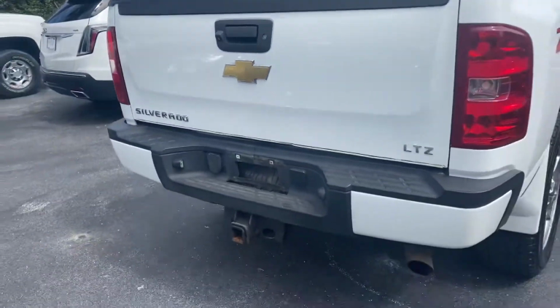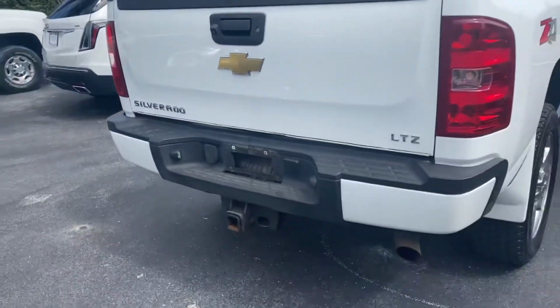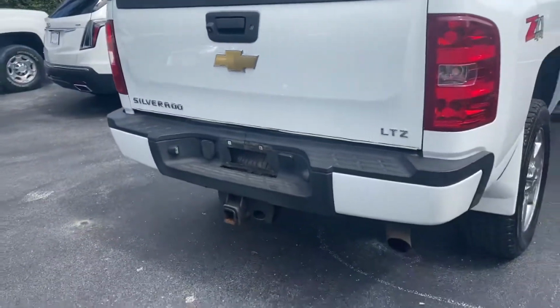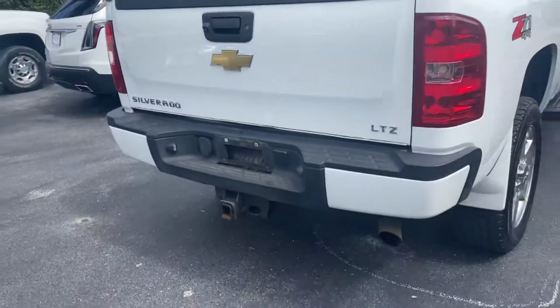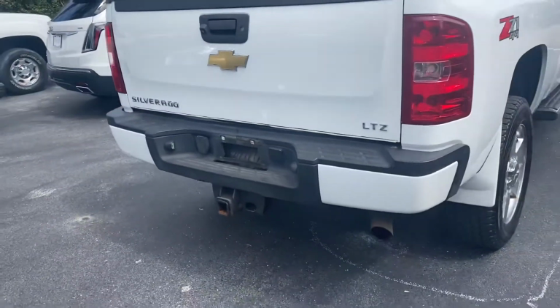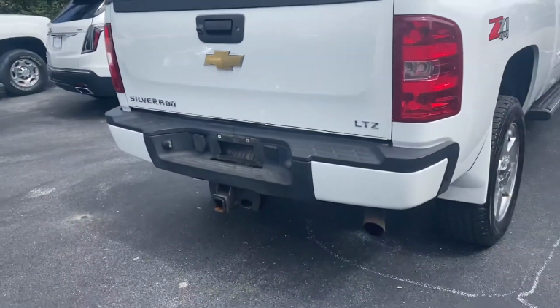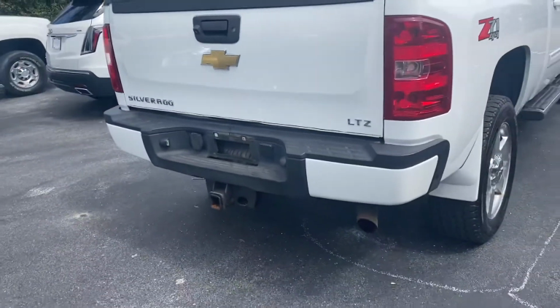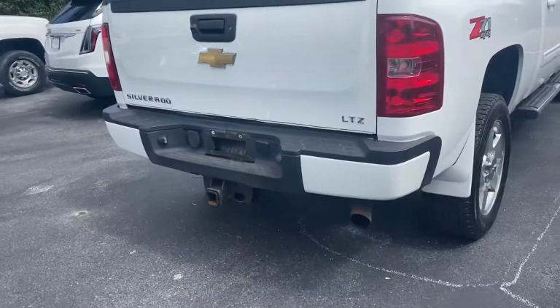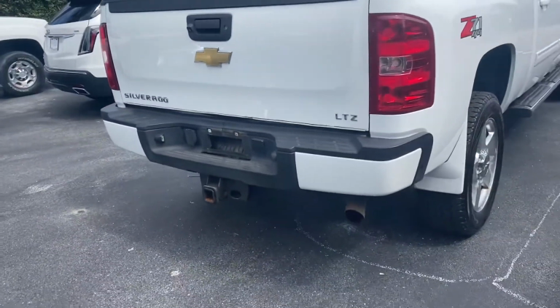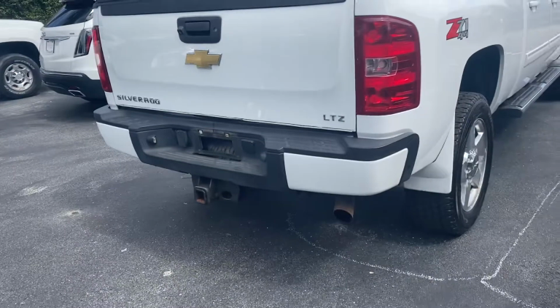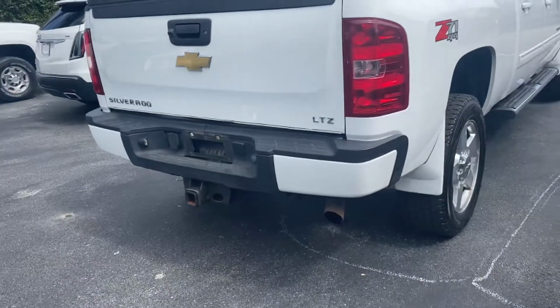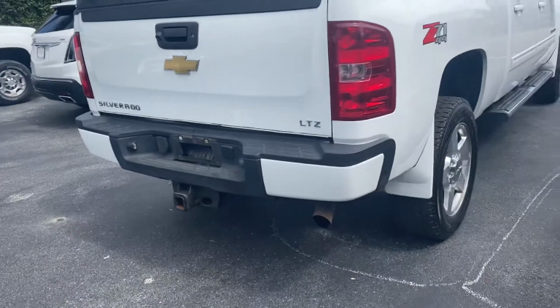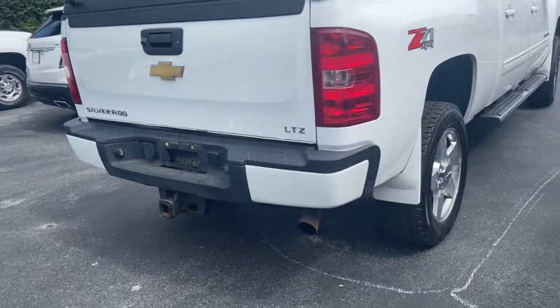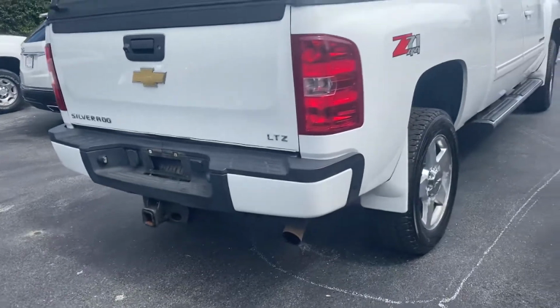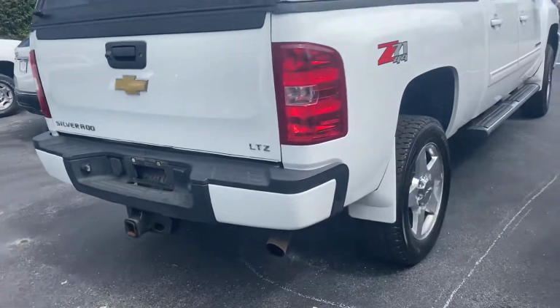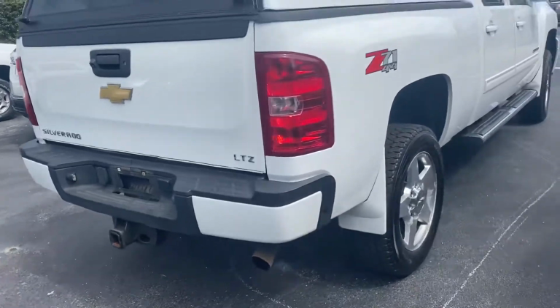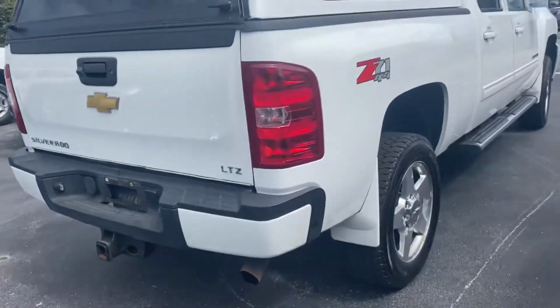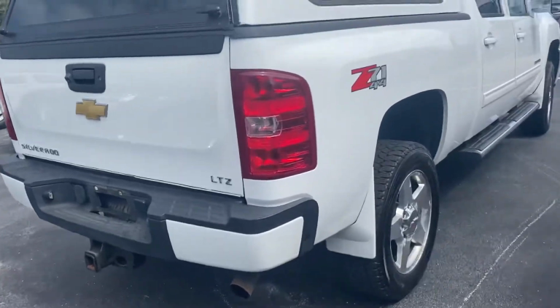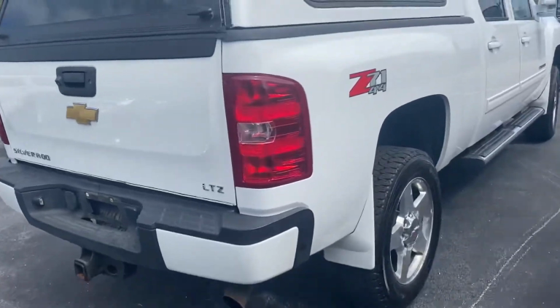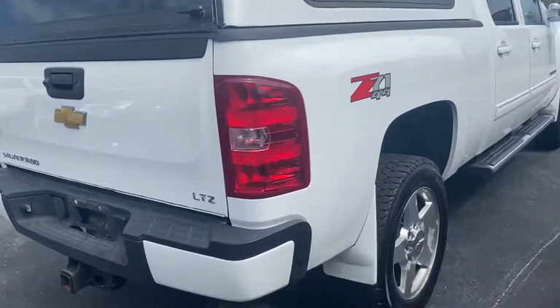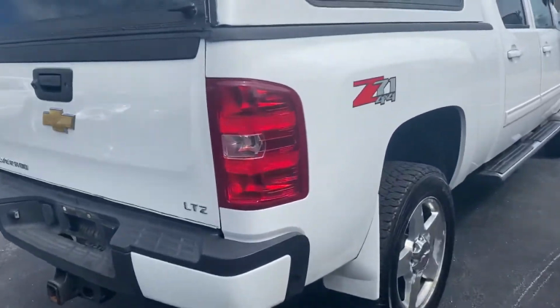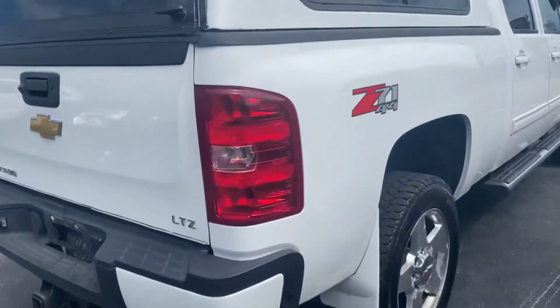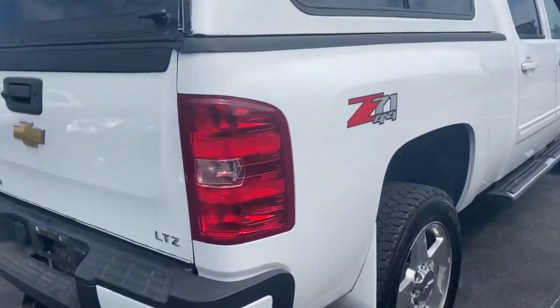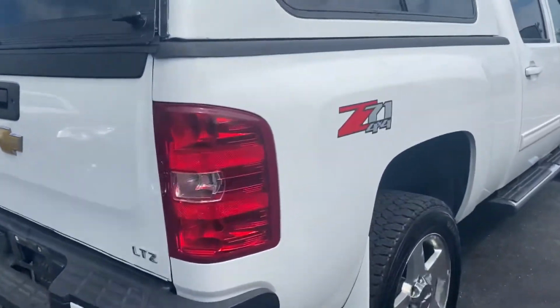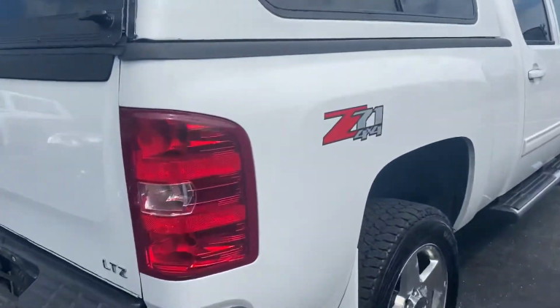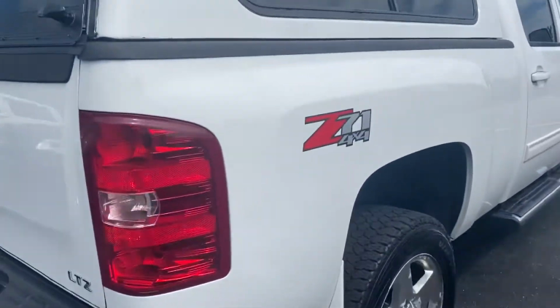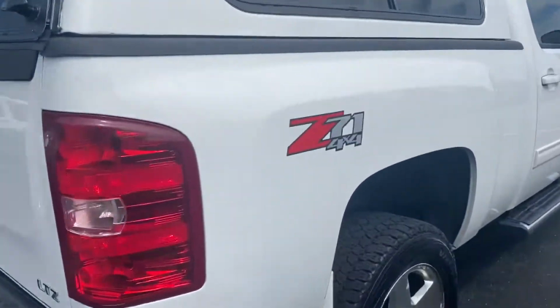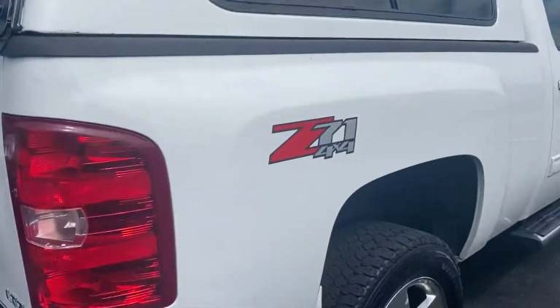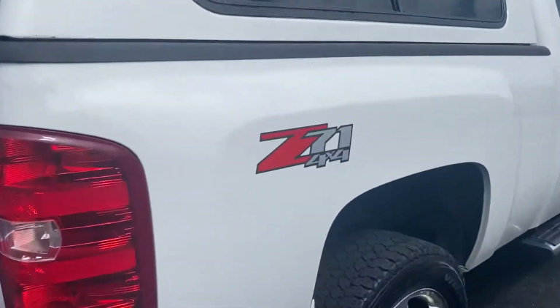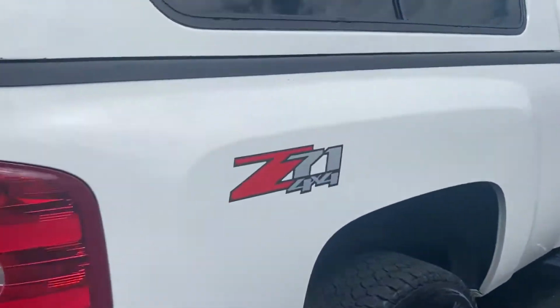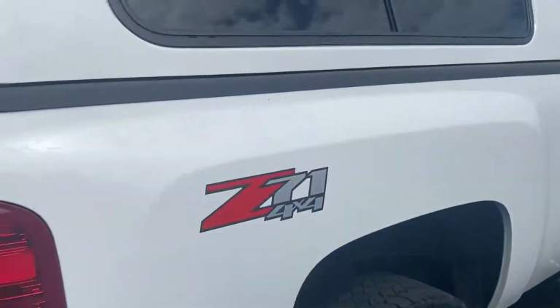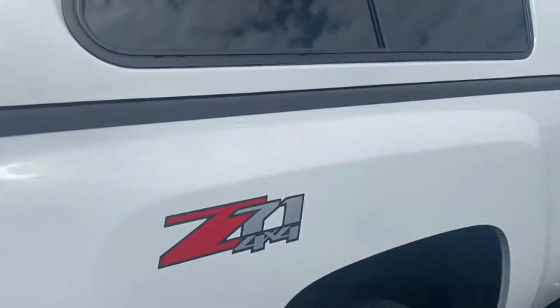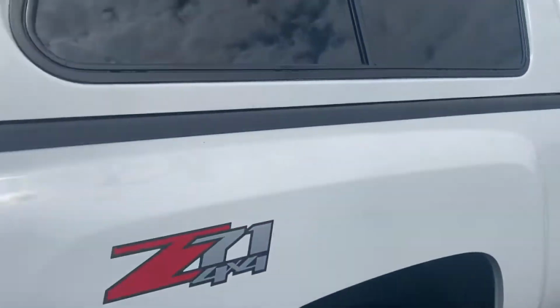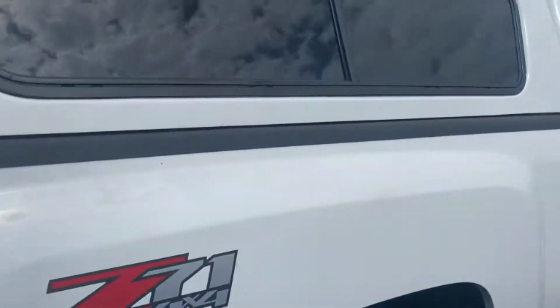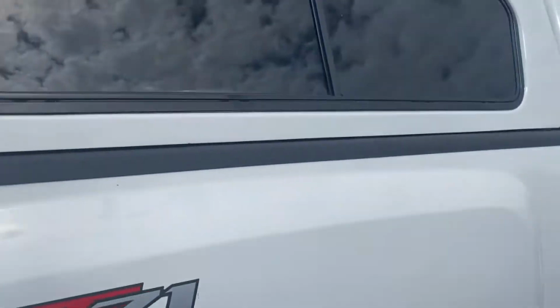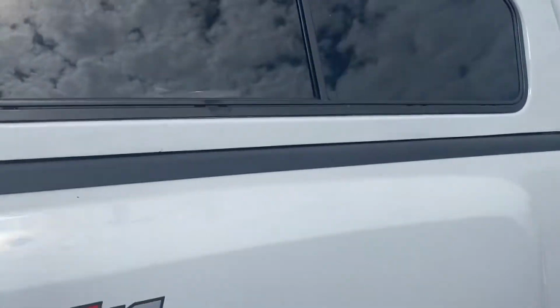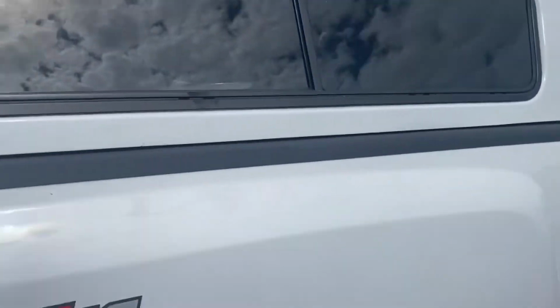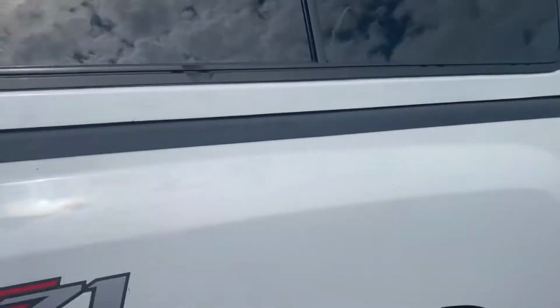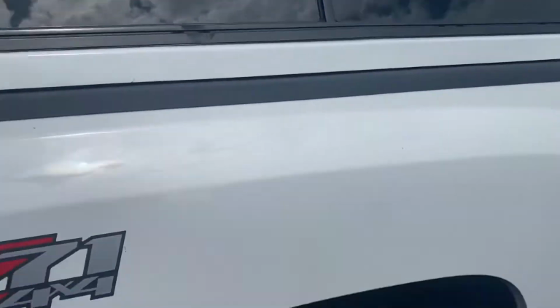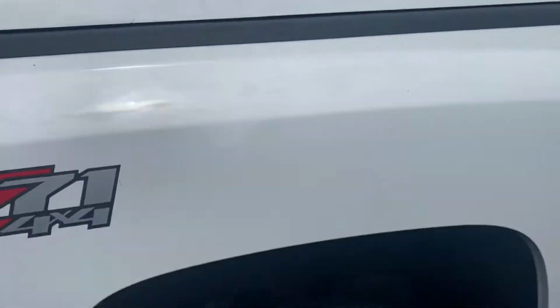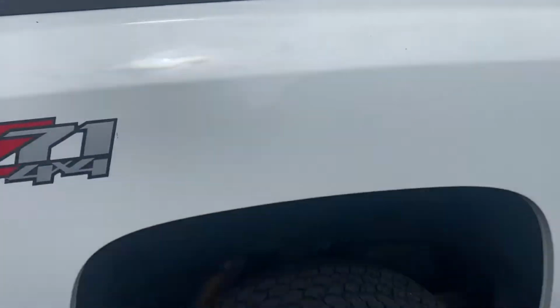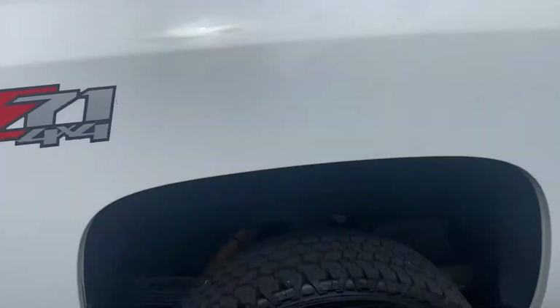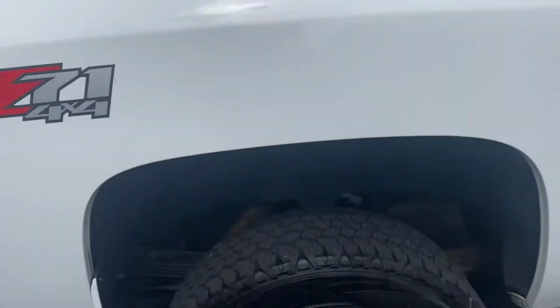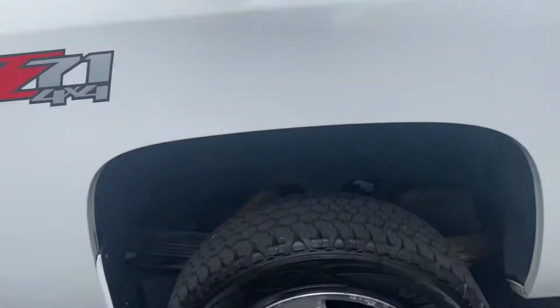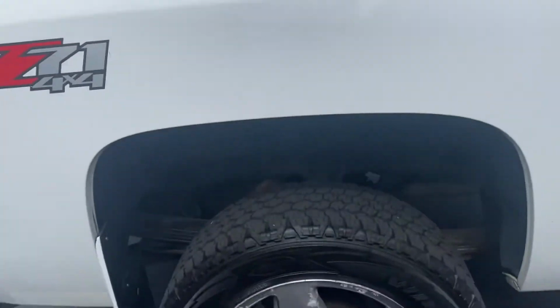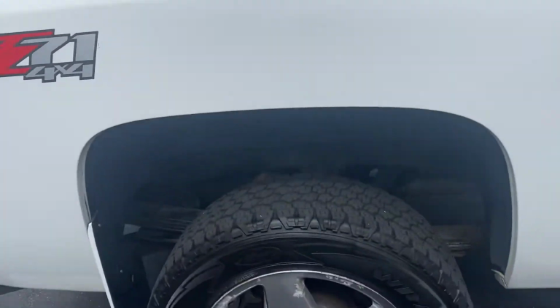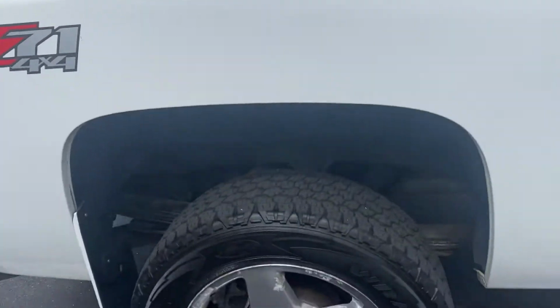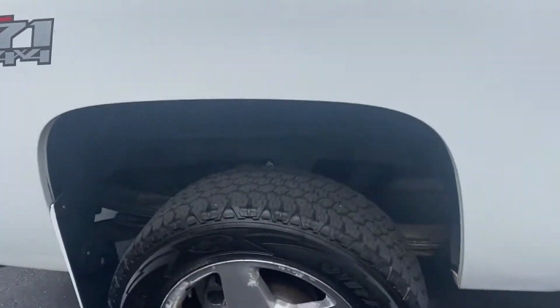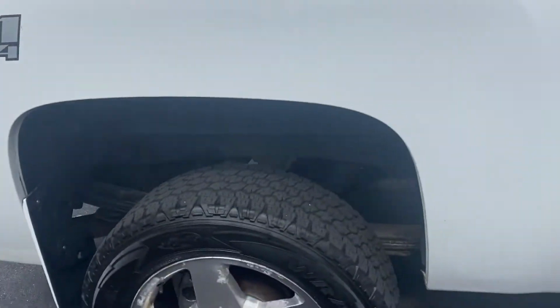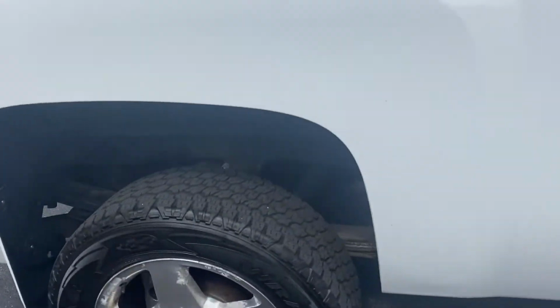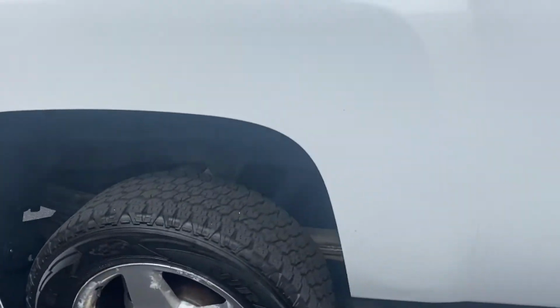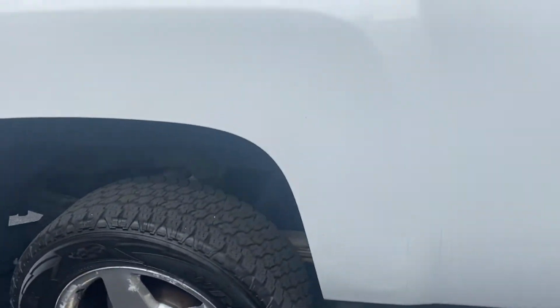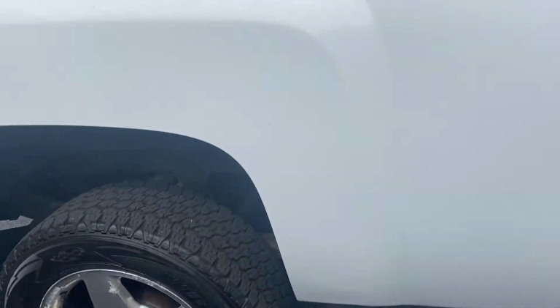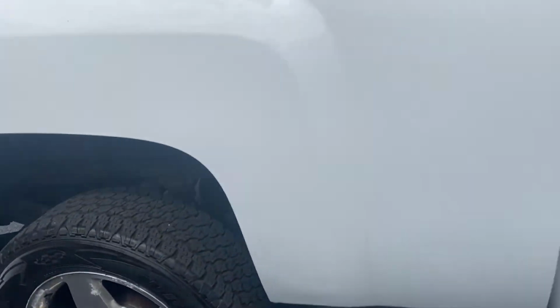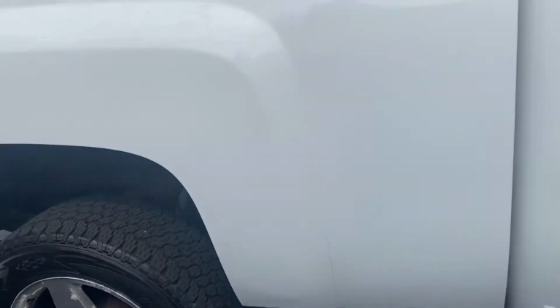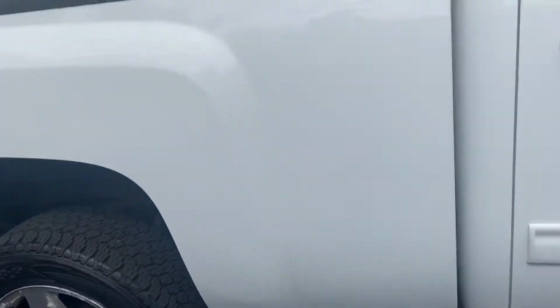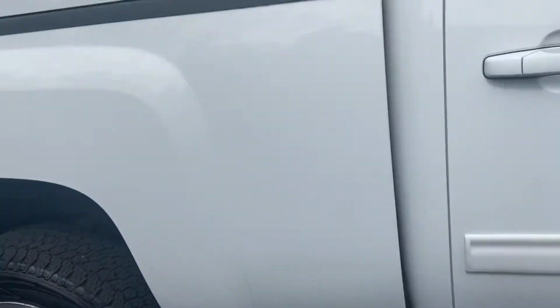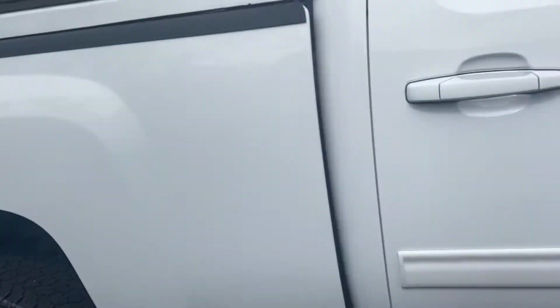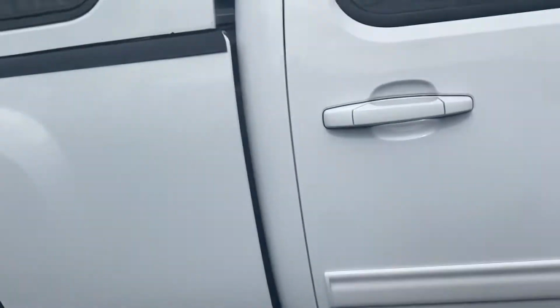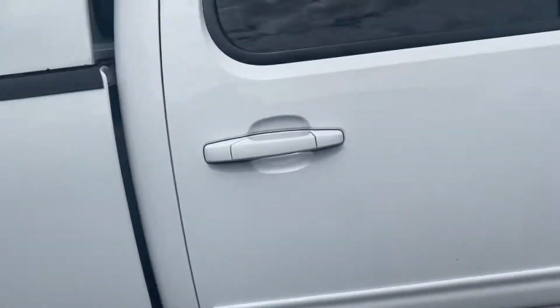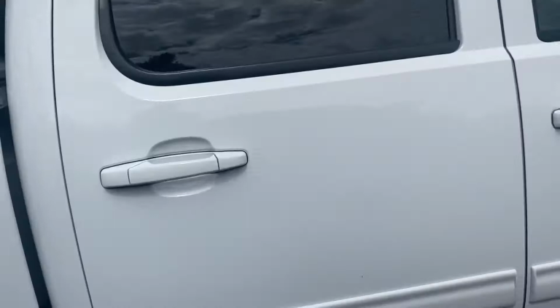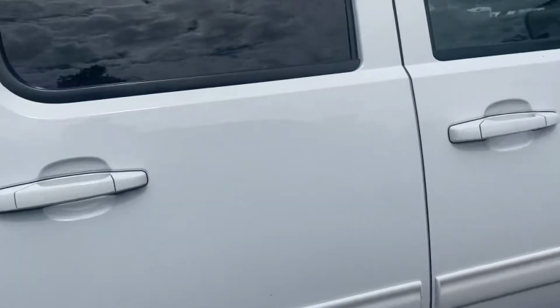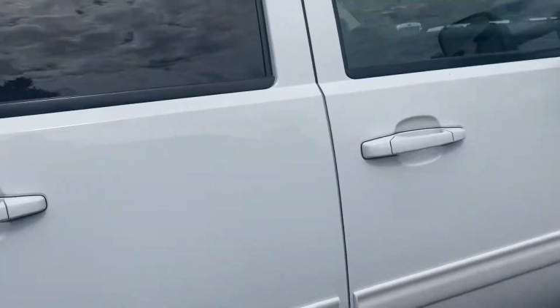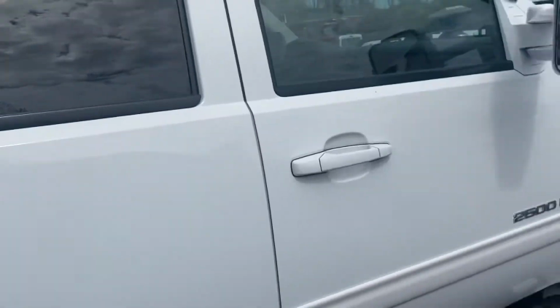Got your tow hitch back there. LTZ trim. Looks really, really nice.